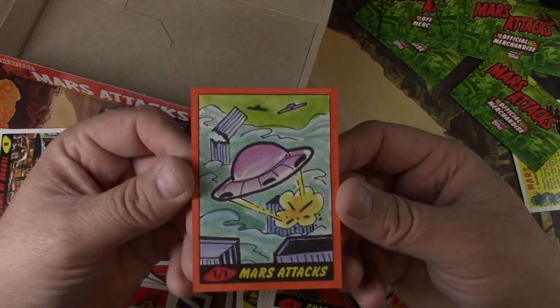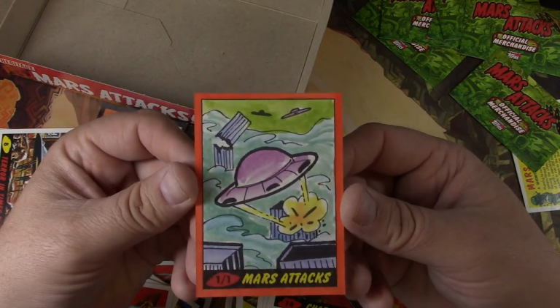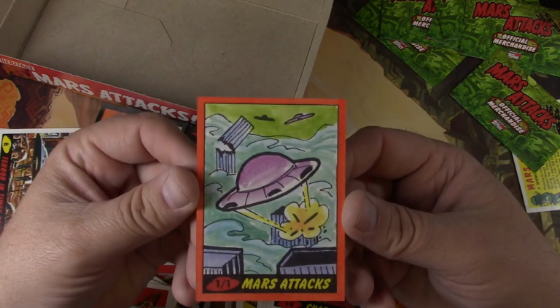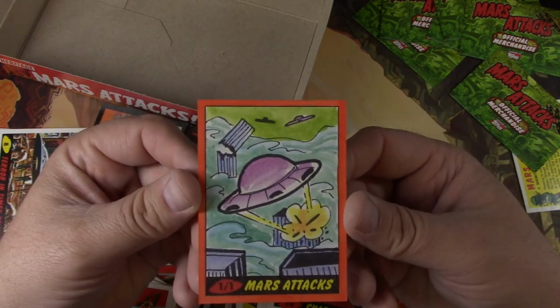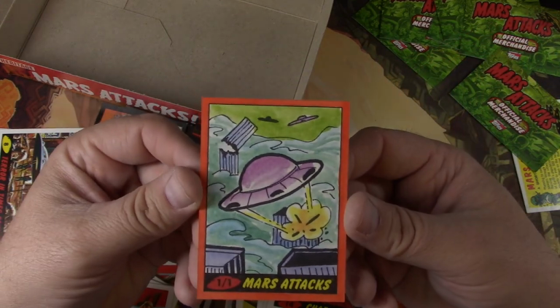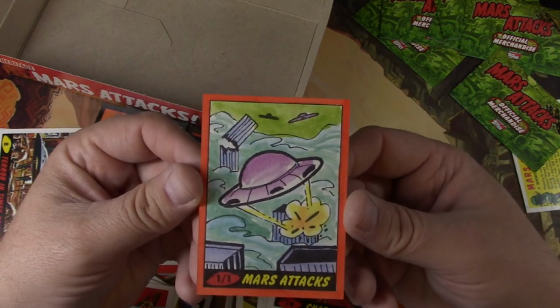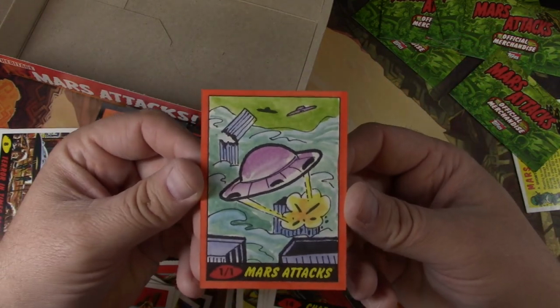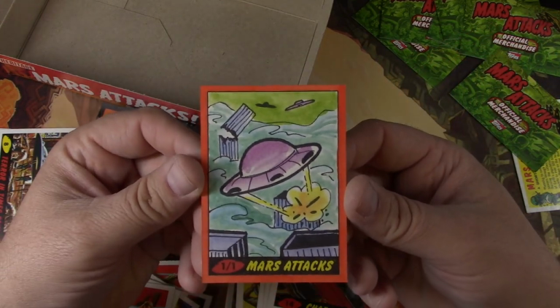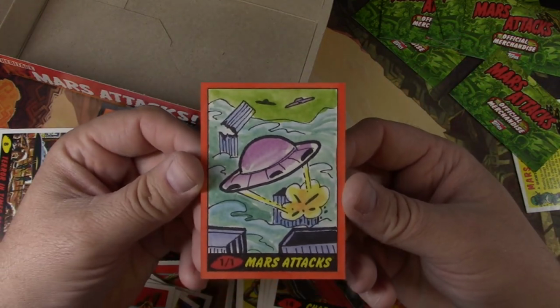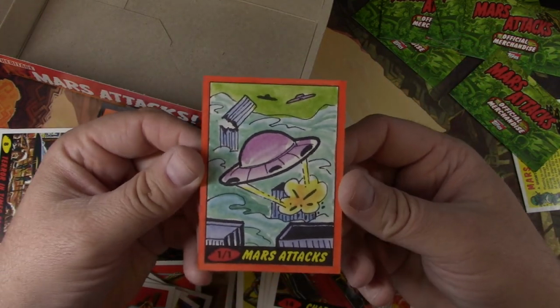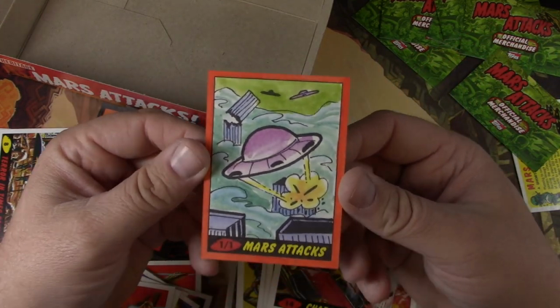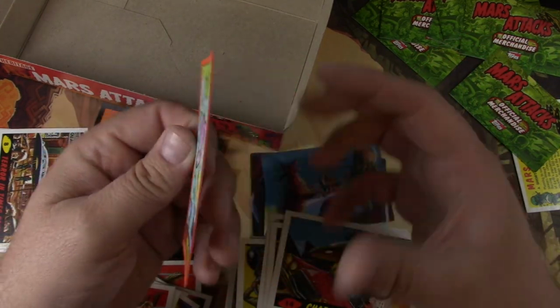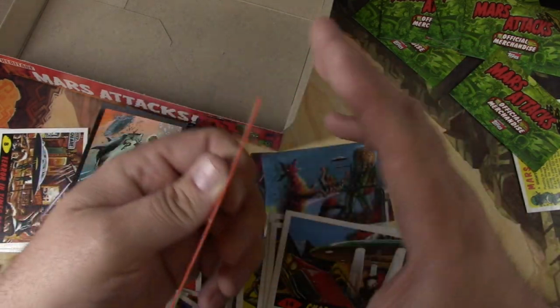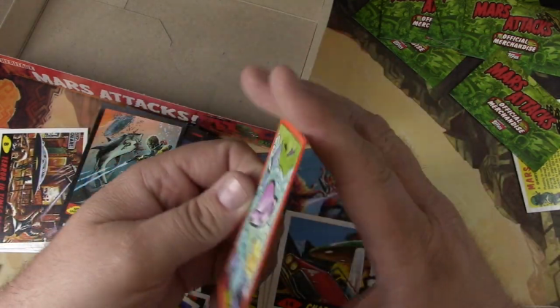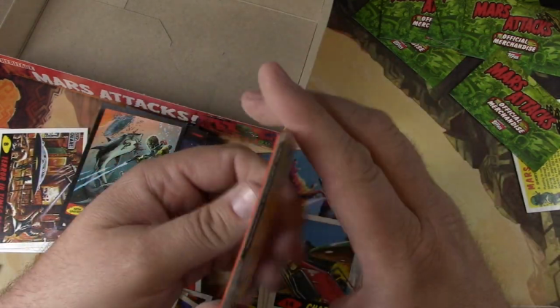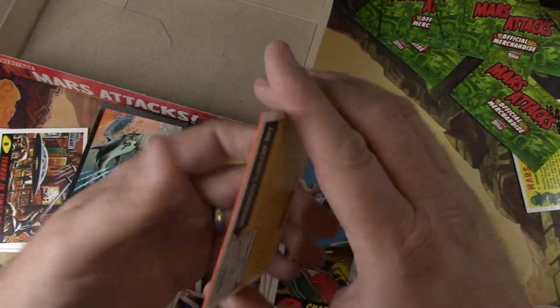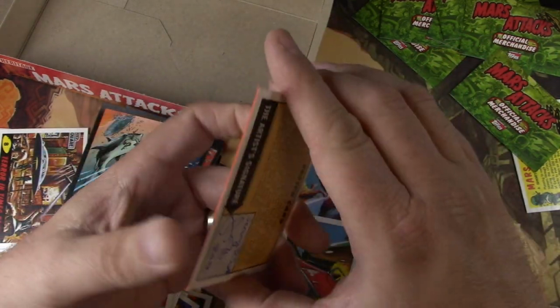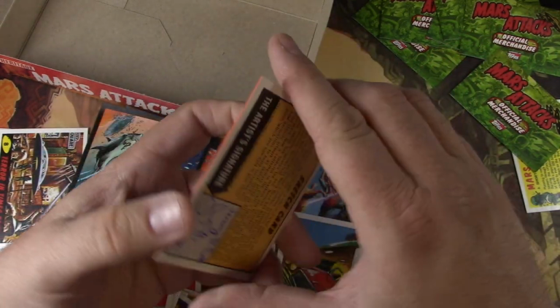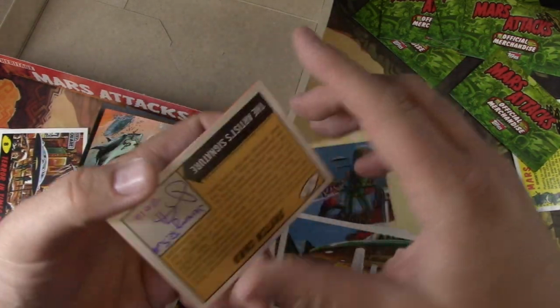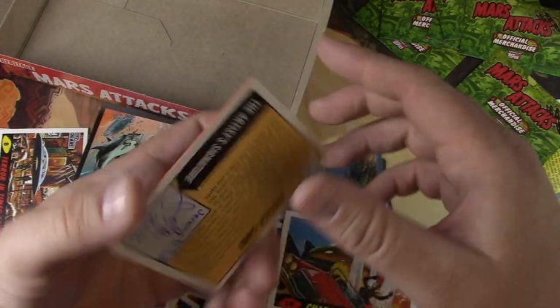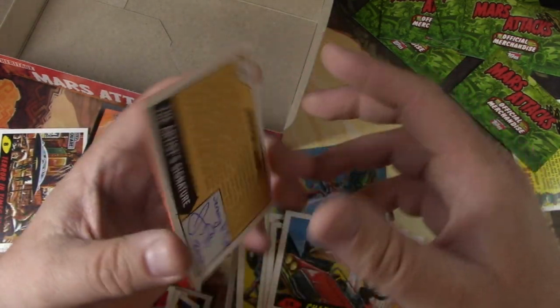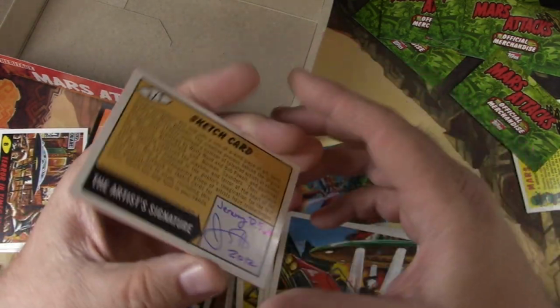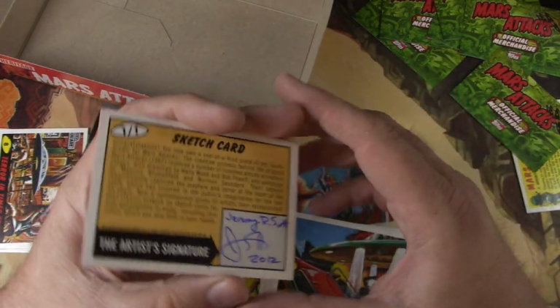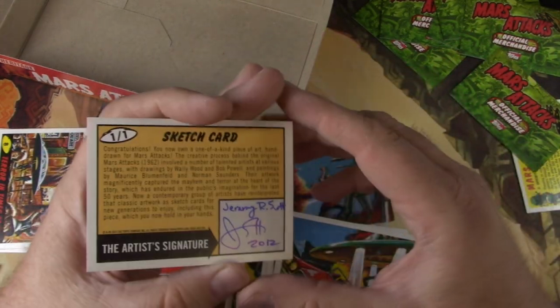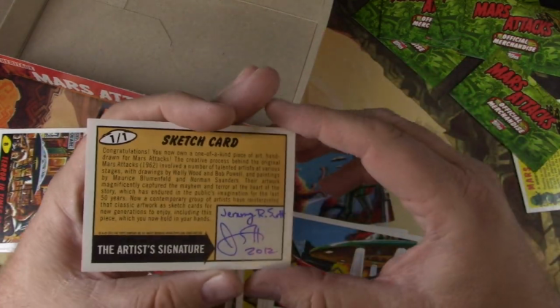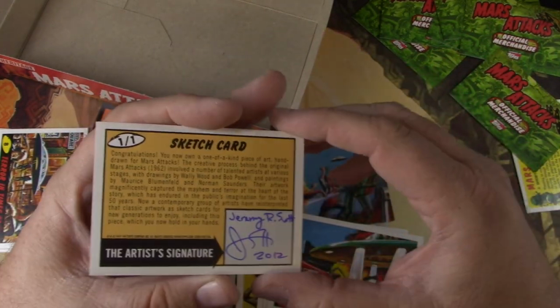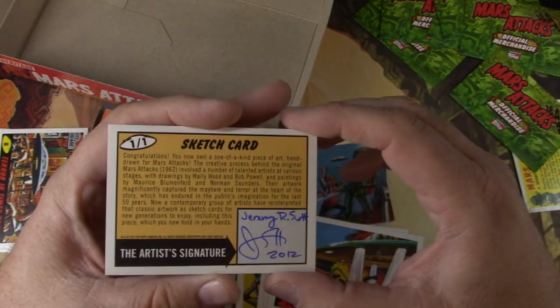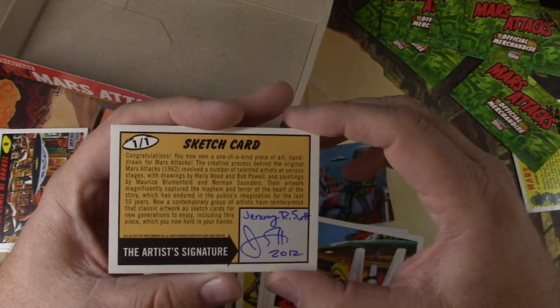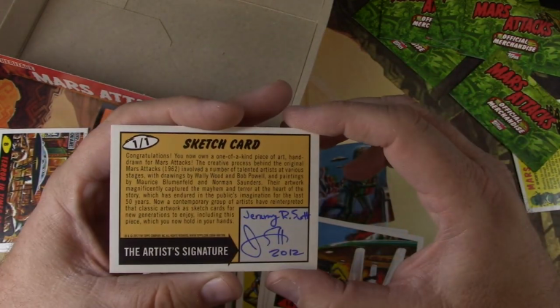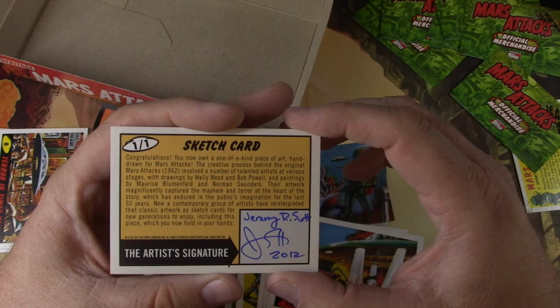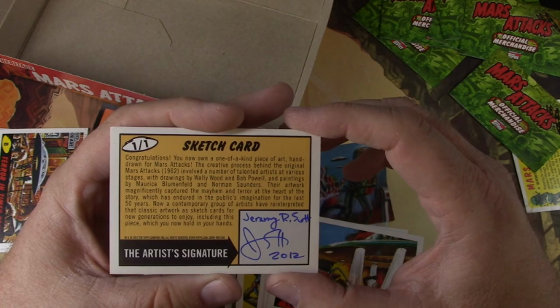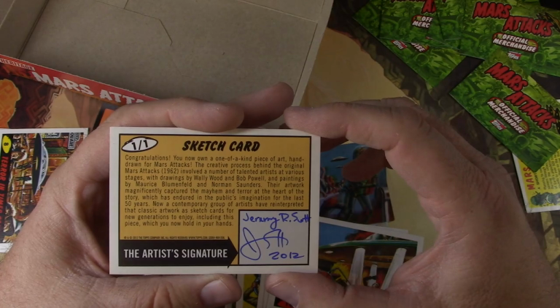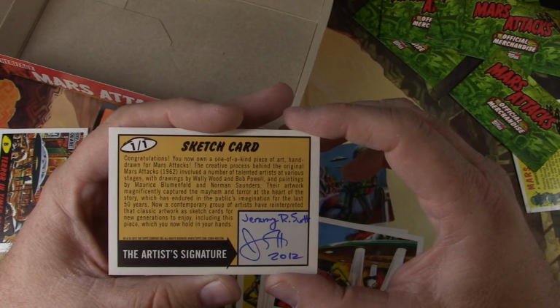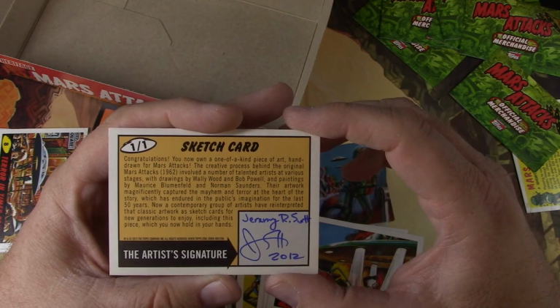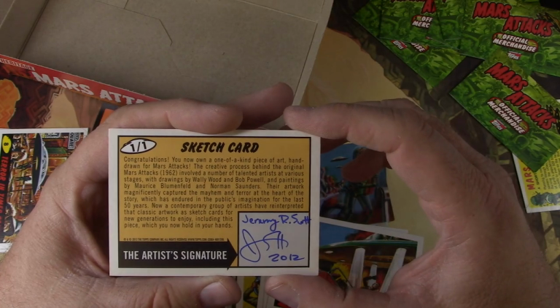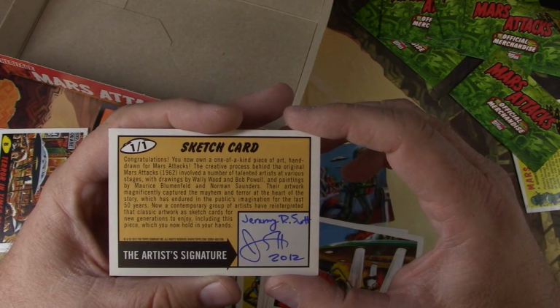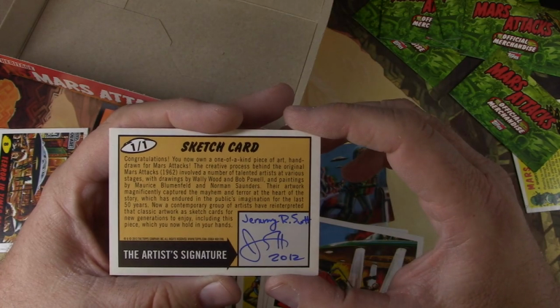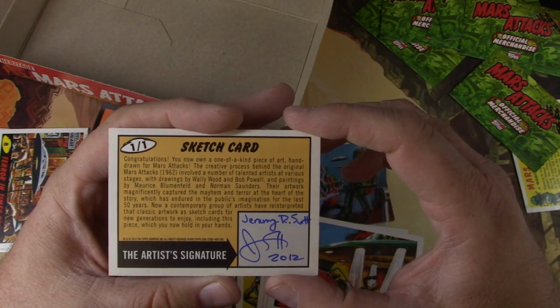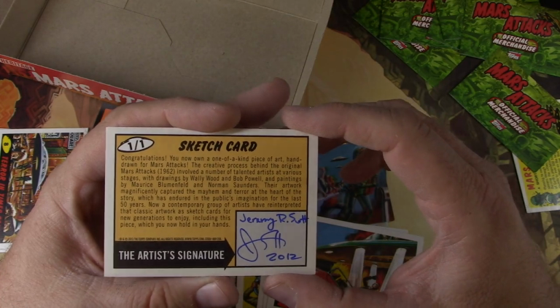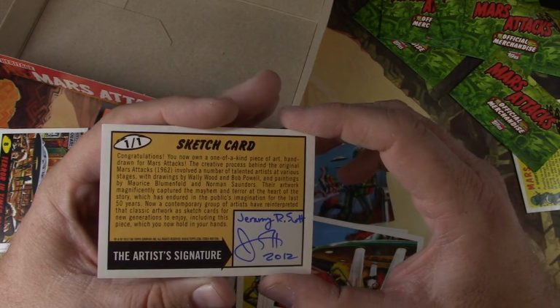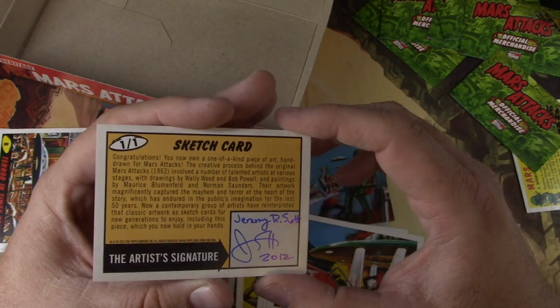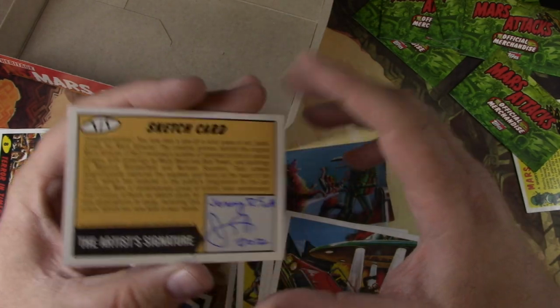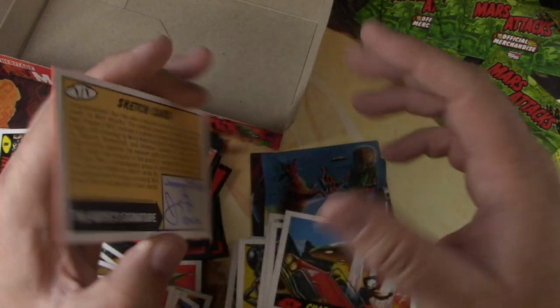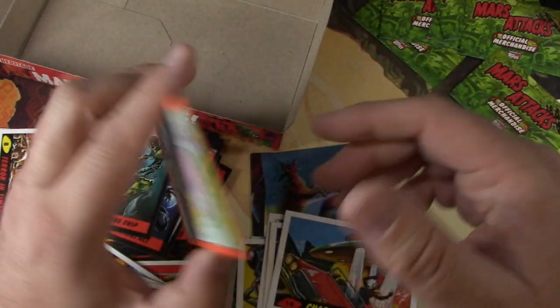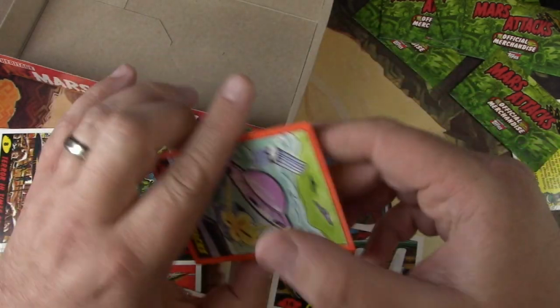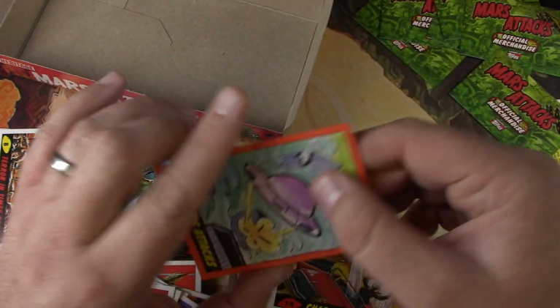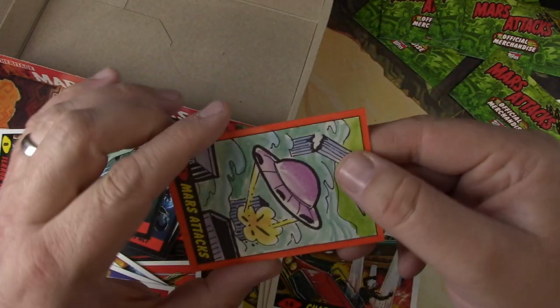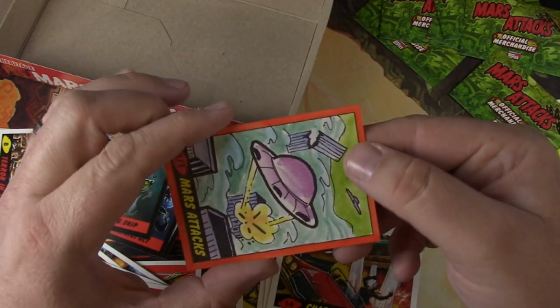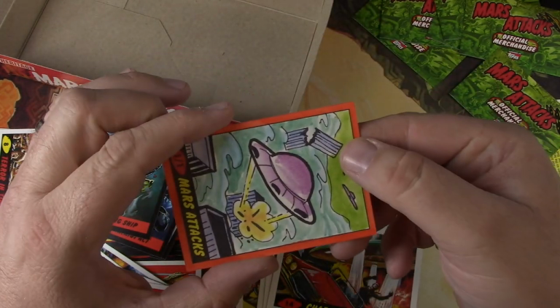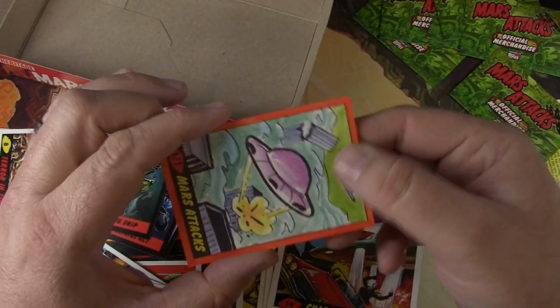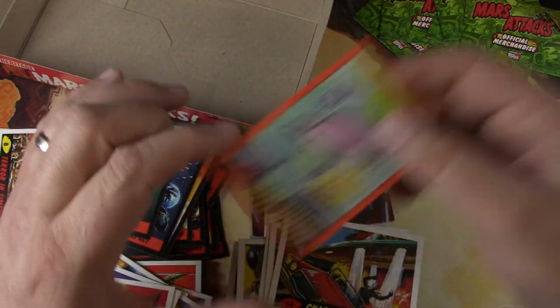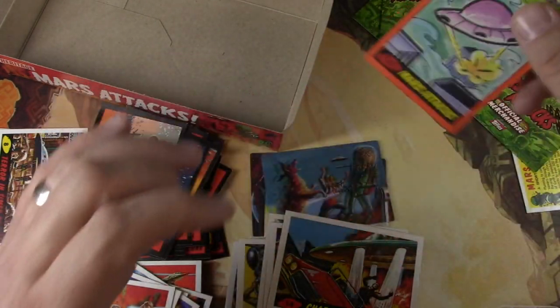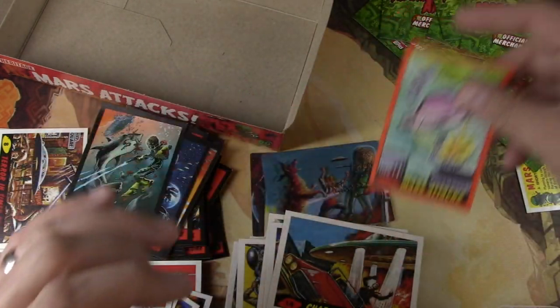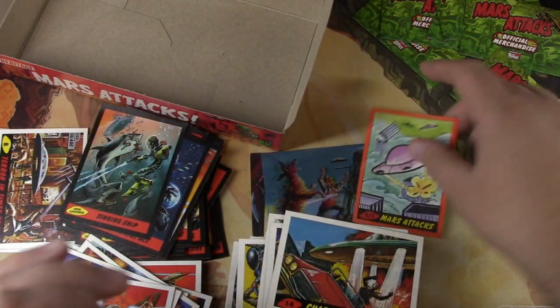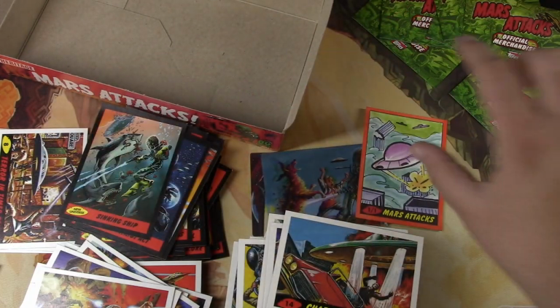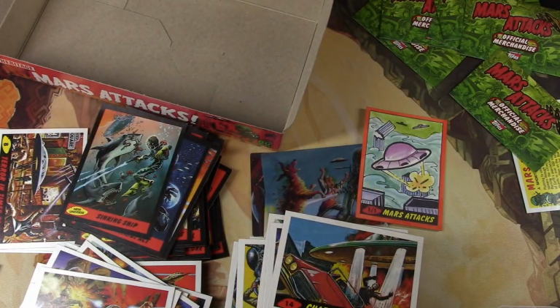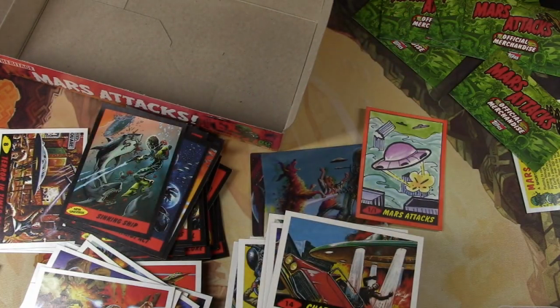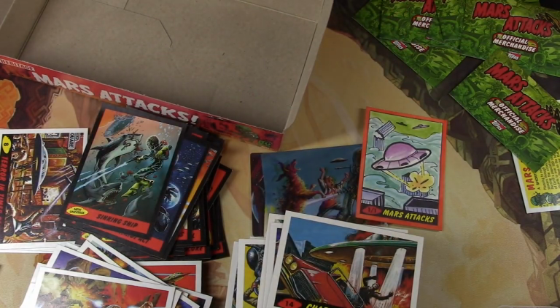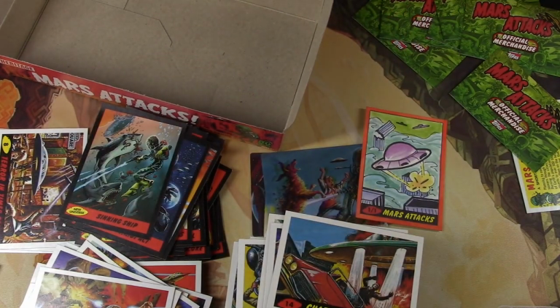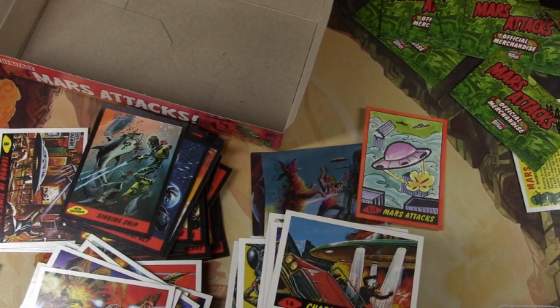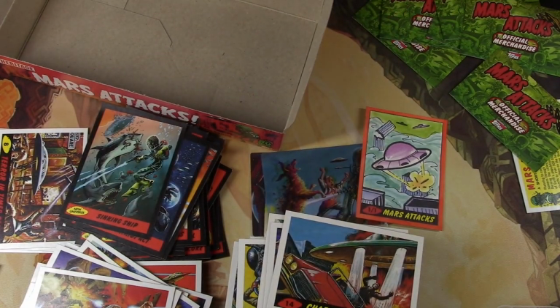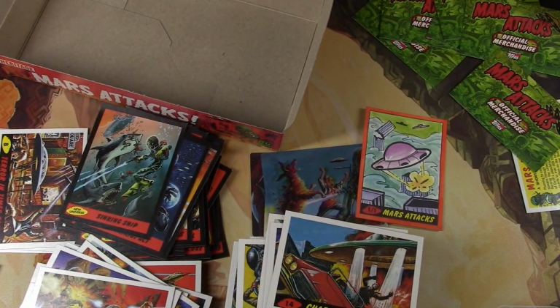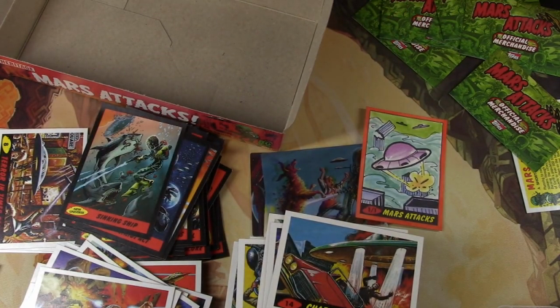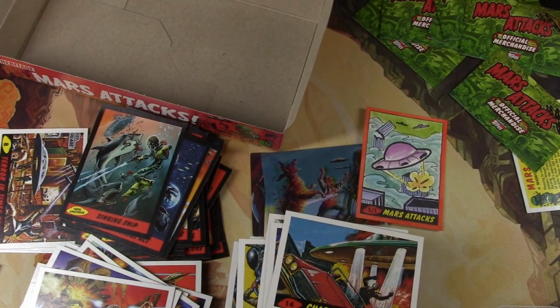Tragic MTG looking at some Mars Attacks. Ack, ack, ack. Have a good one.